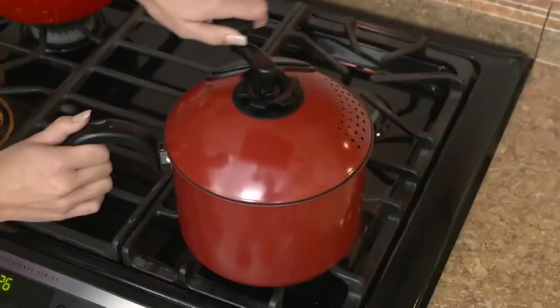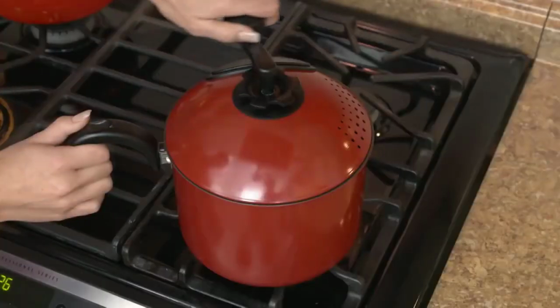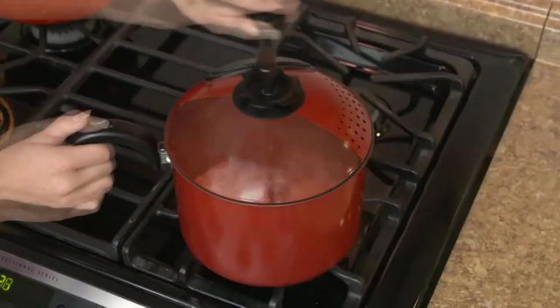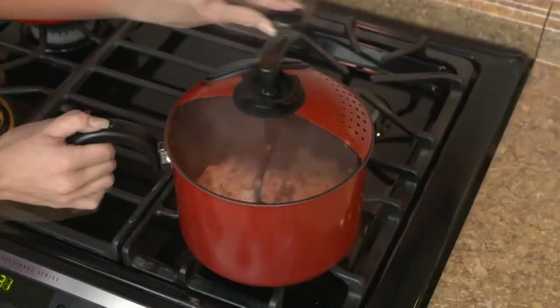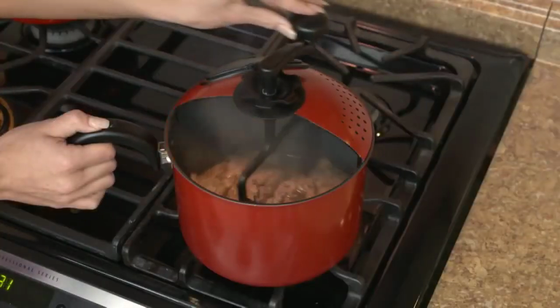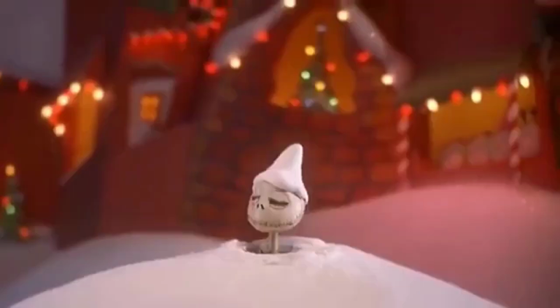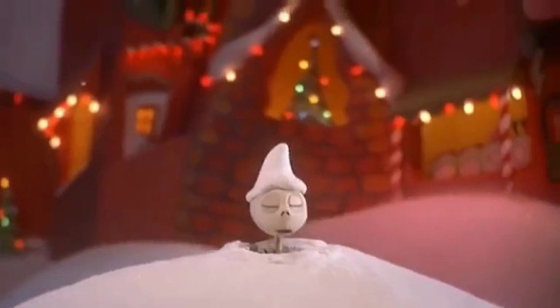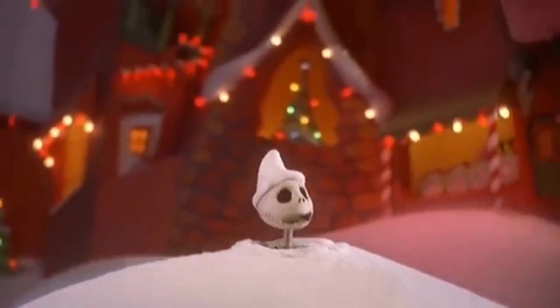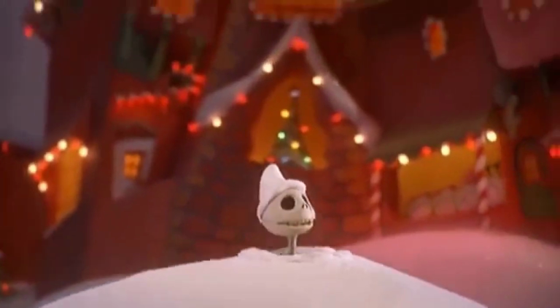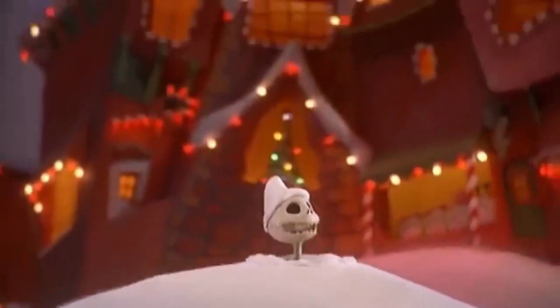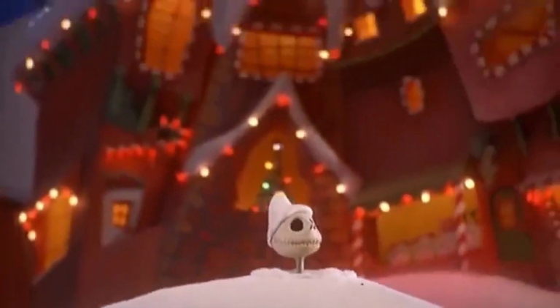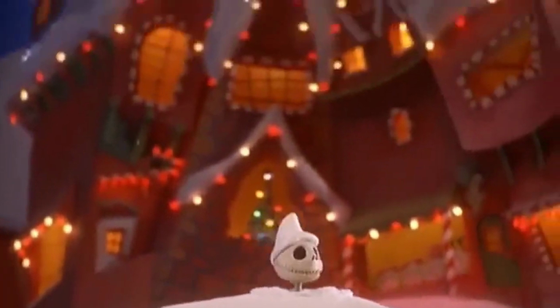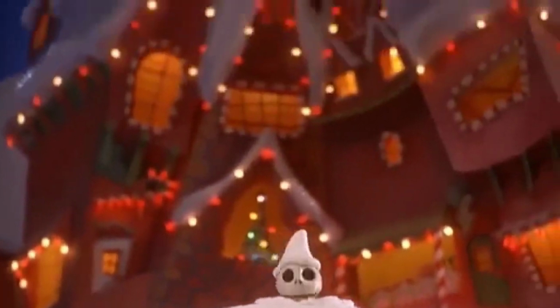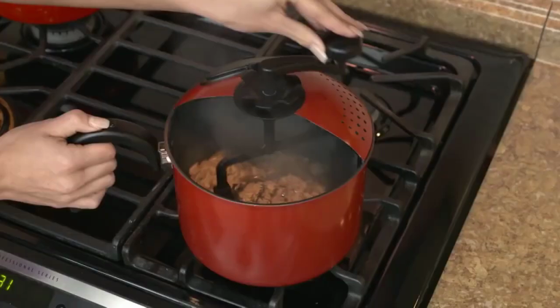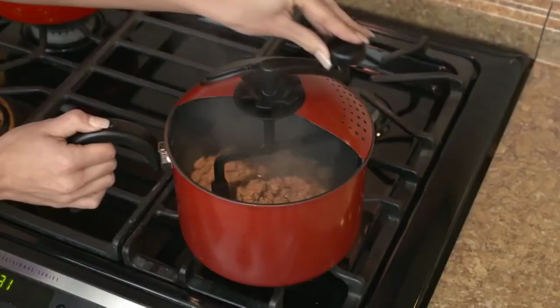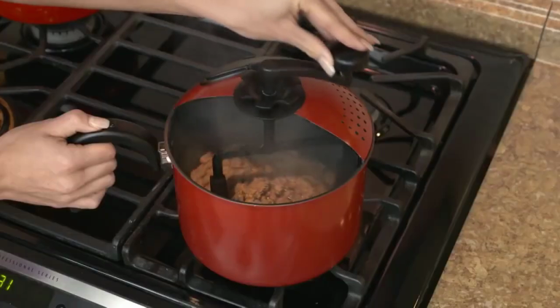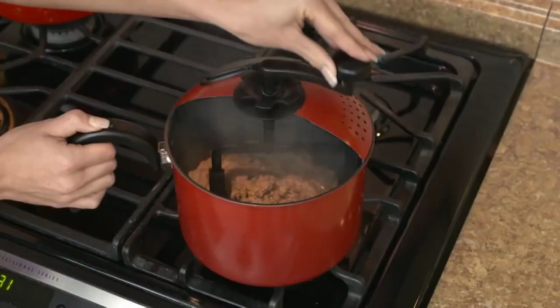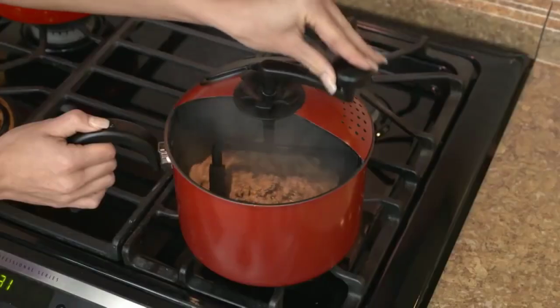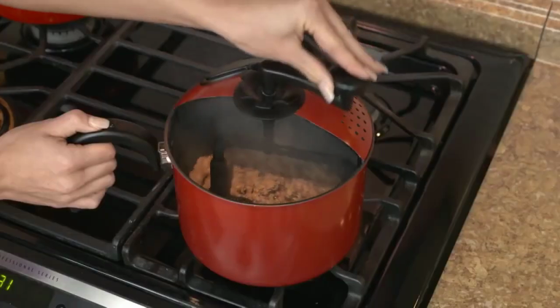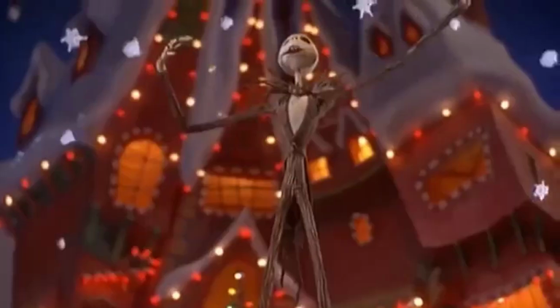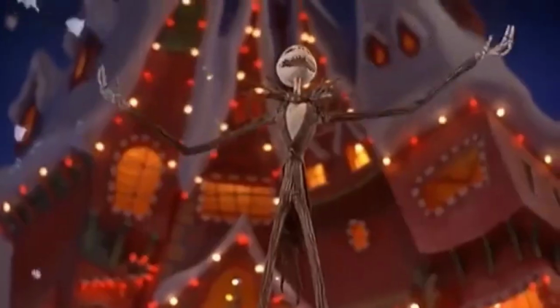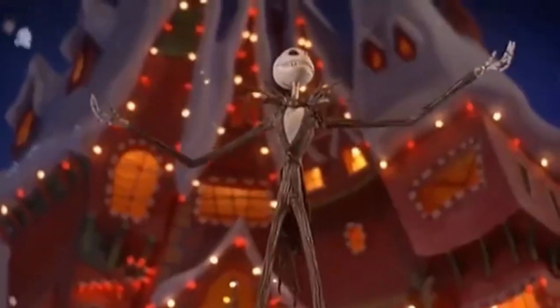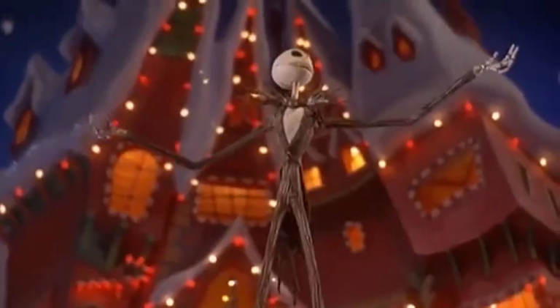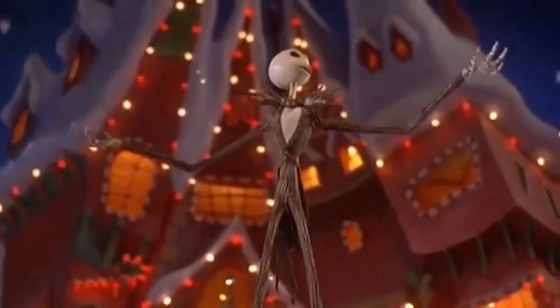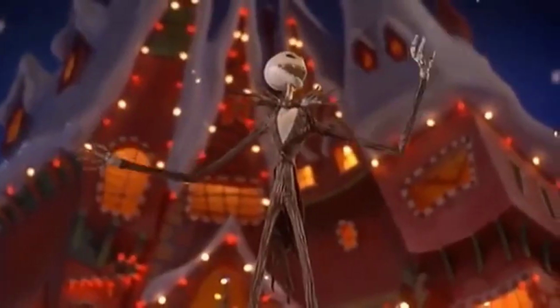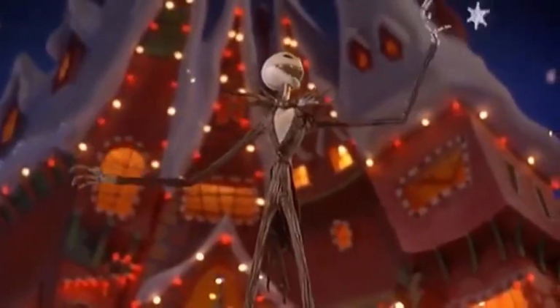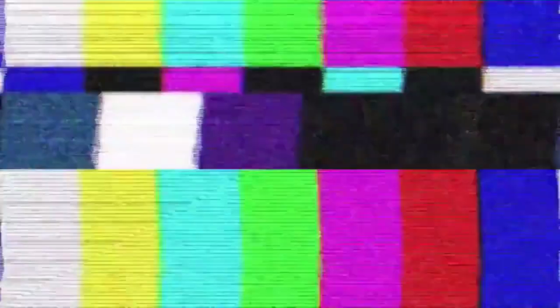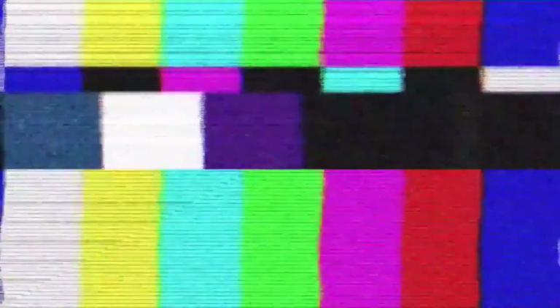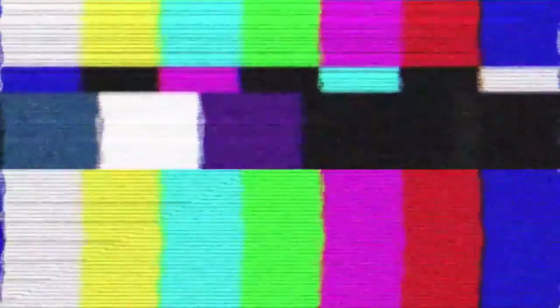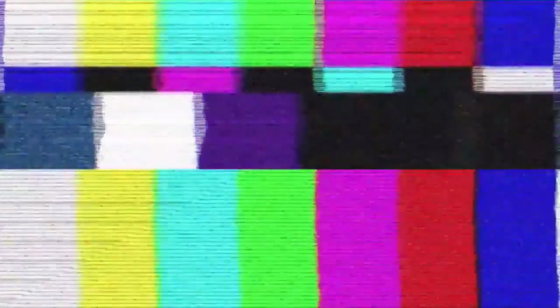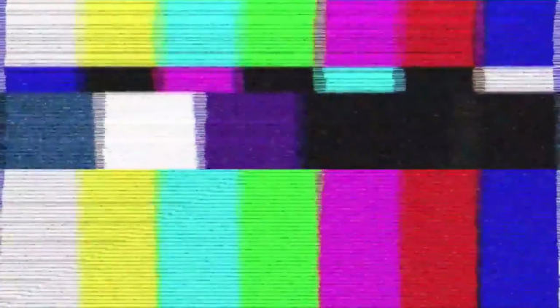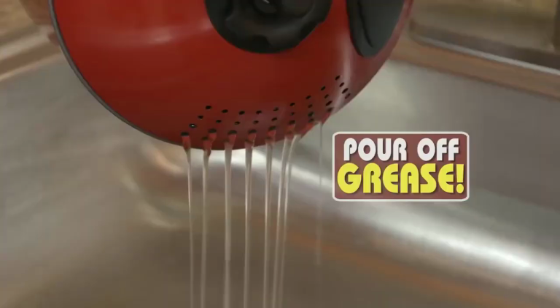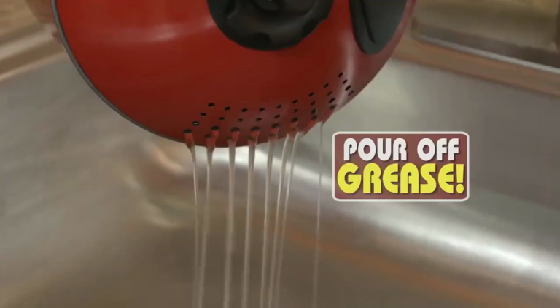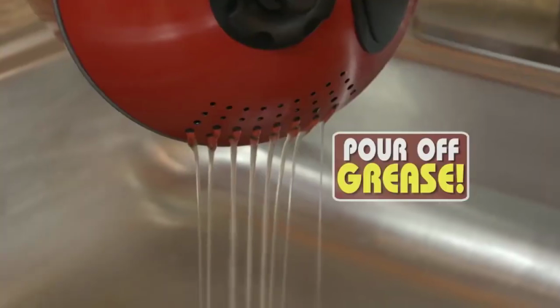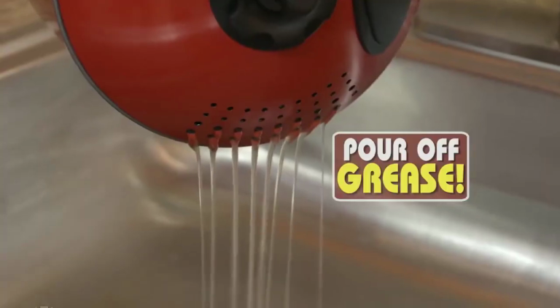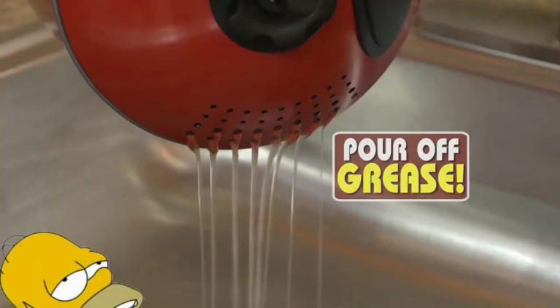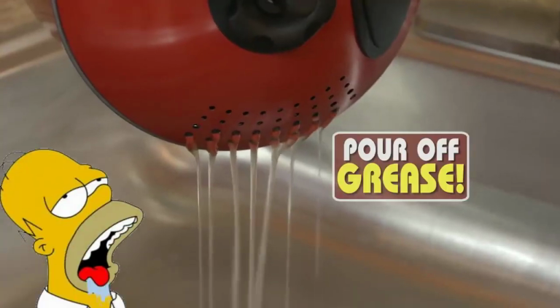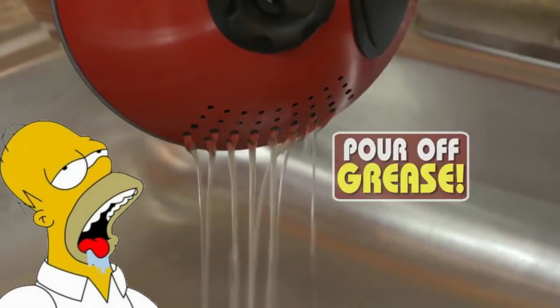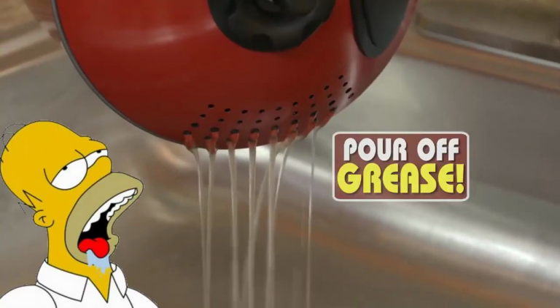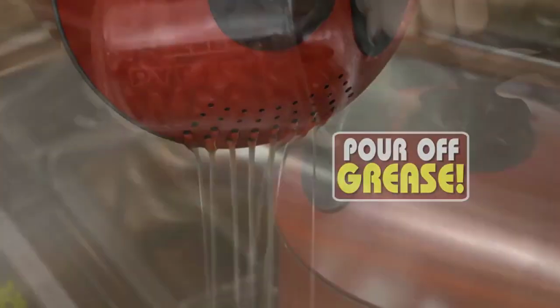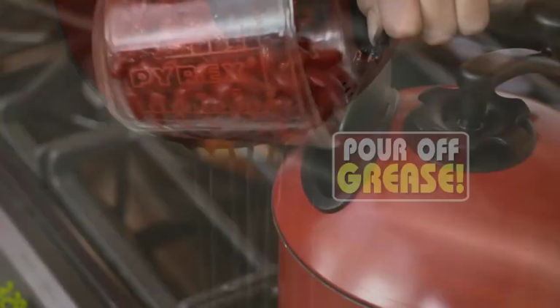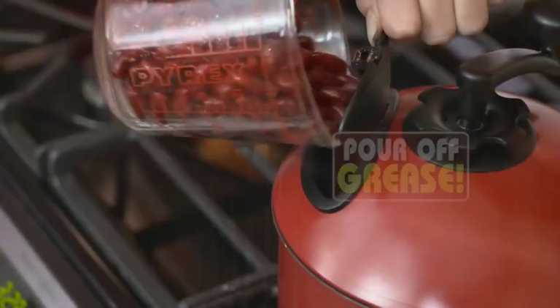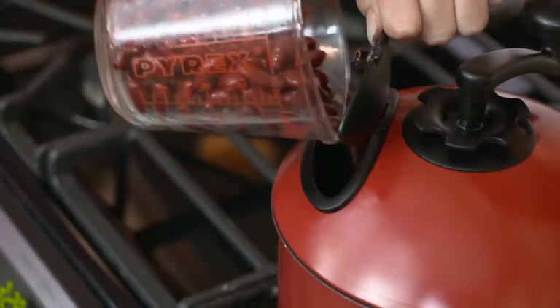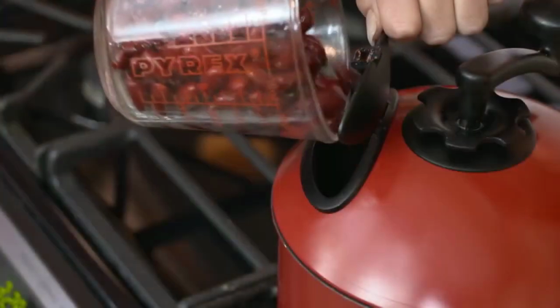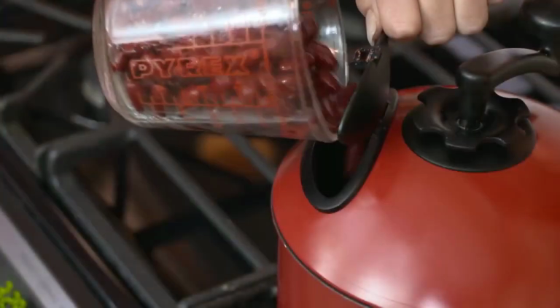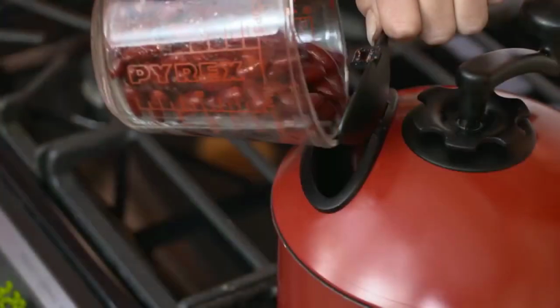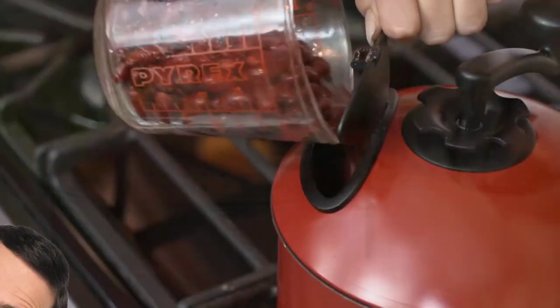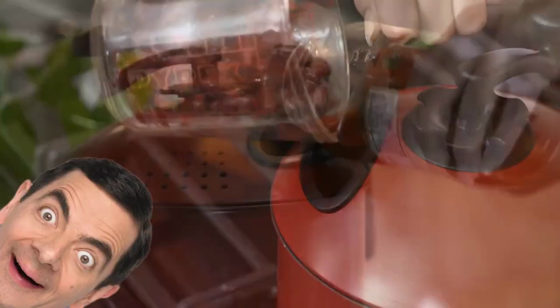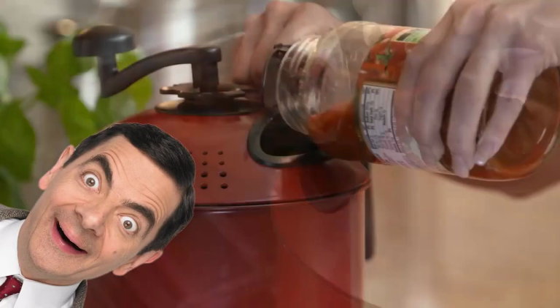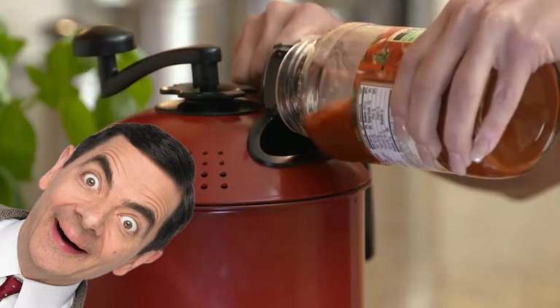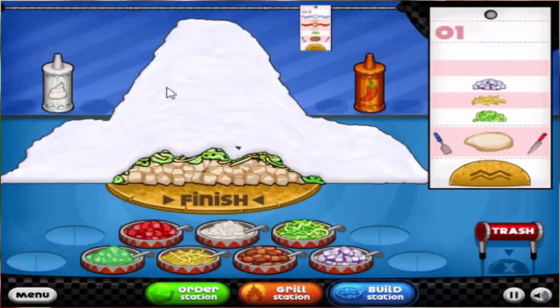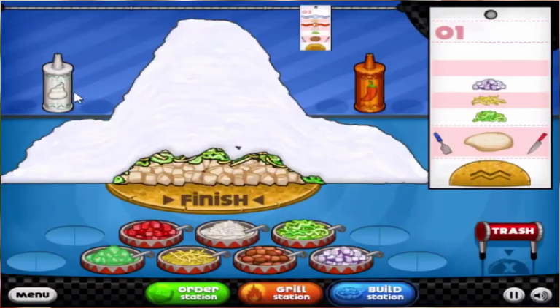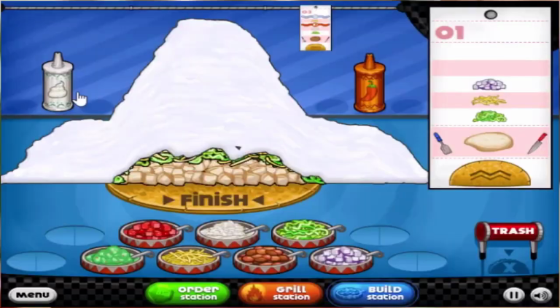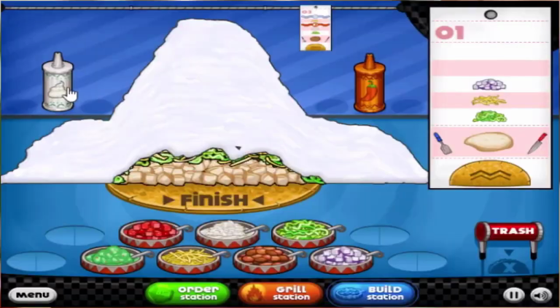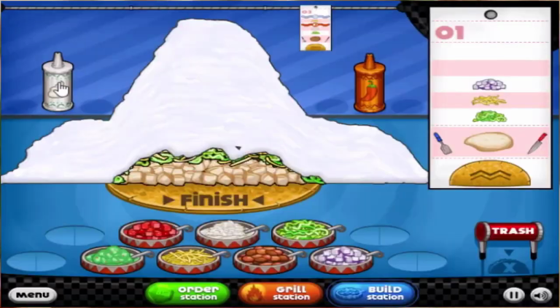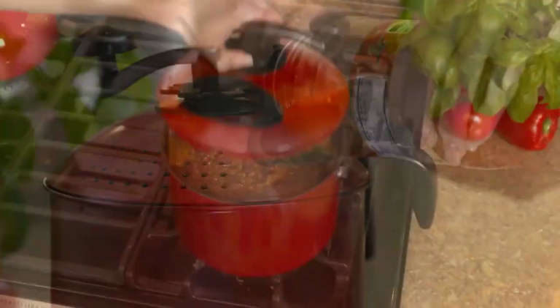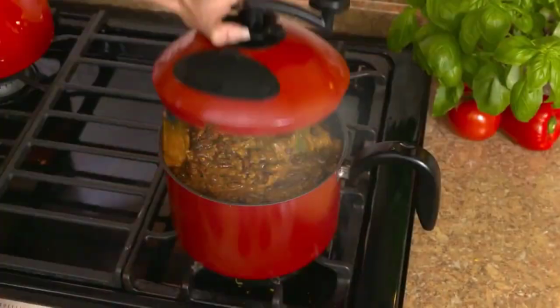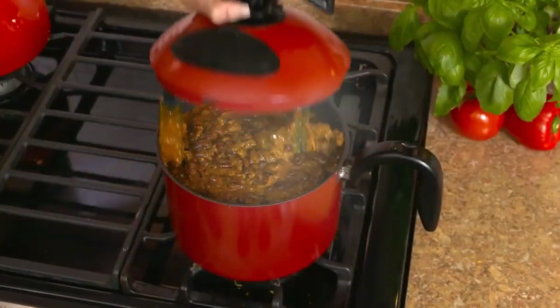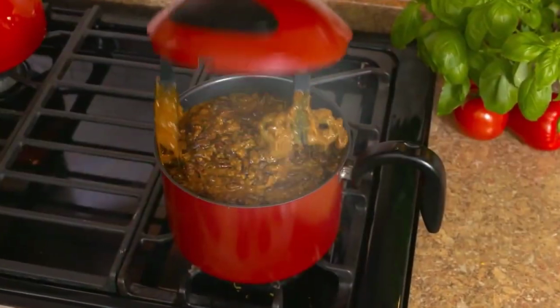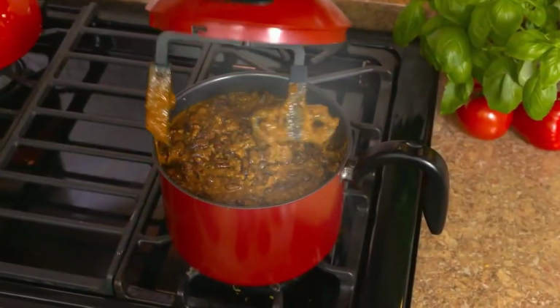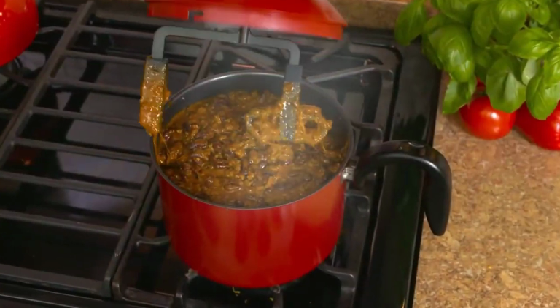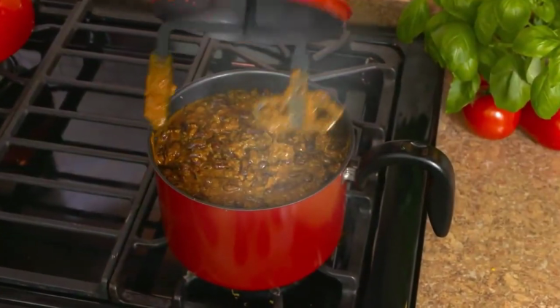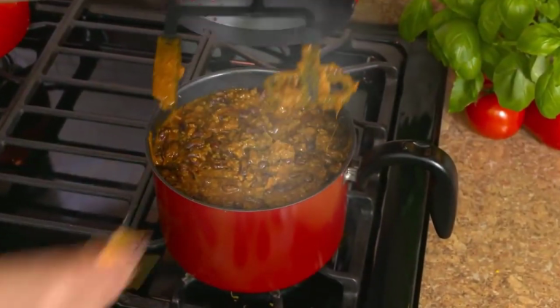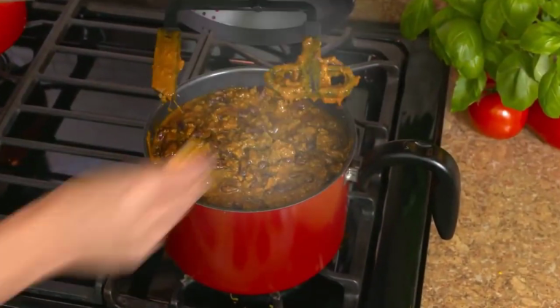And watch this — brown beef right in the pot. Pour off the grease, then mix in beans and sauce for a hearty Texas chili.